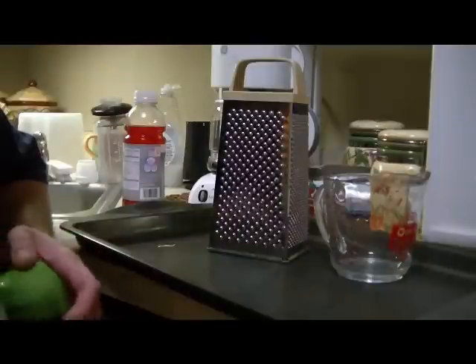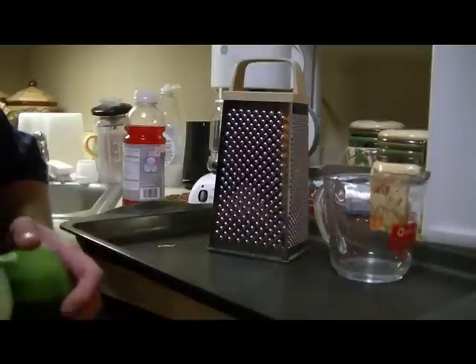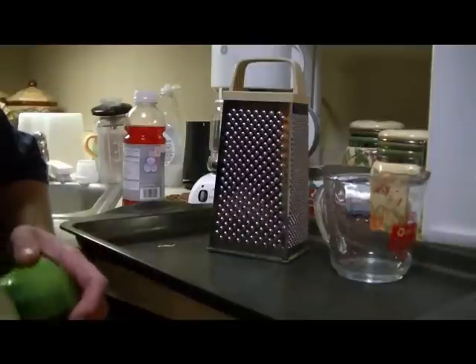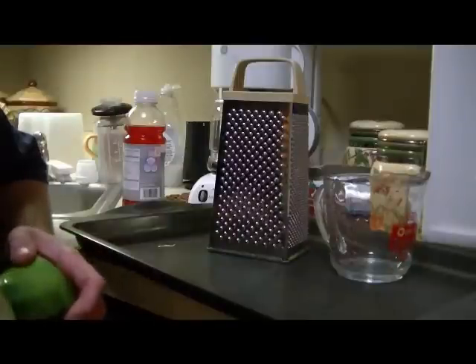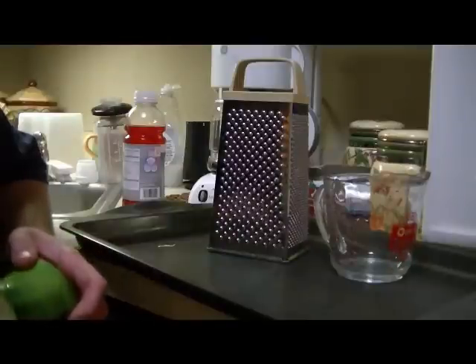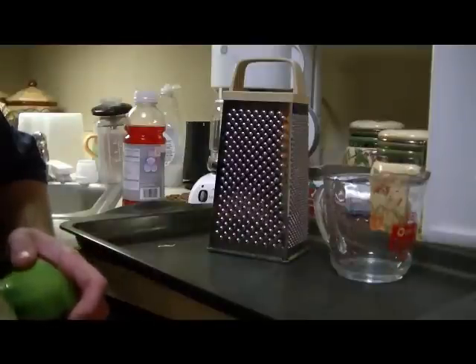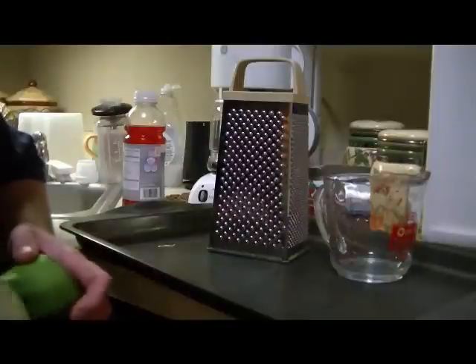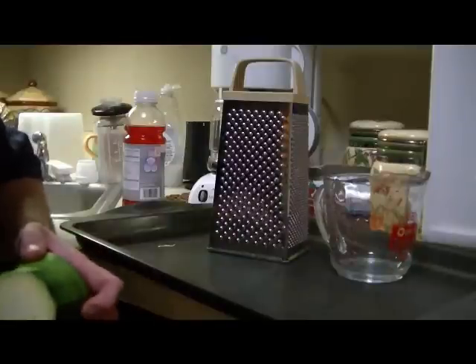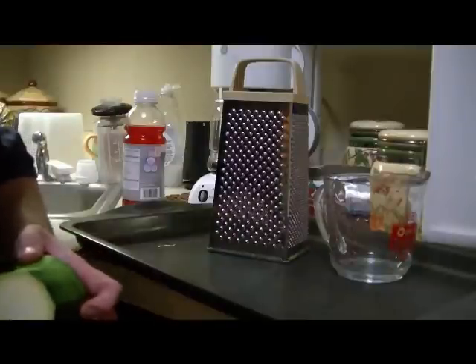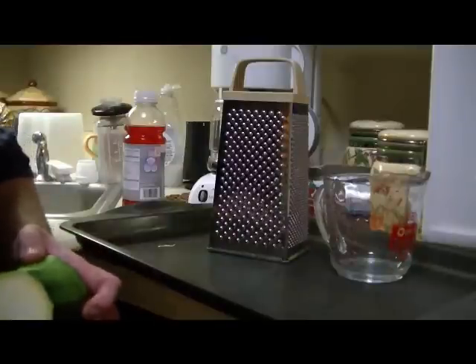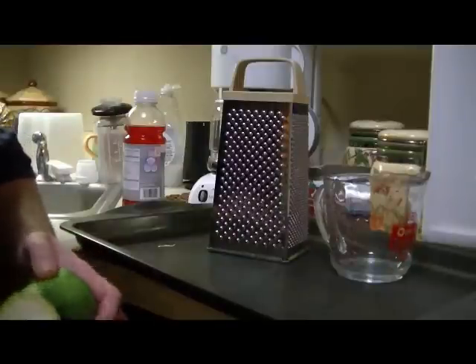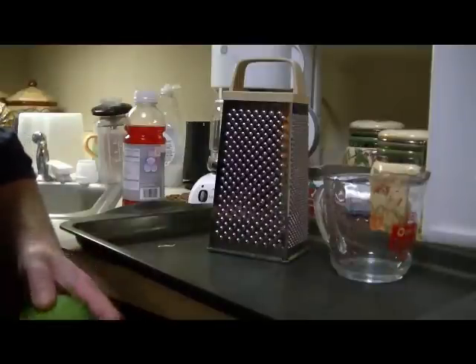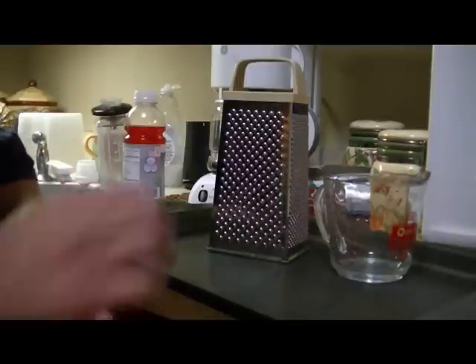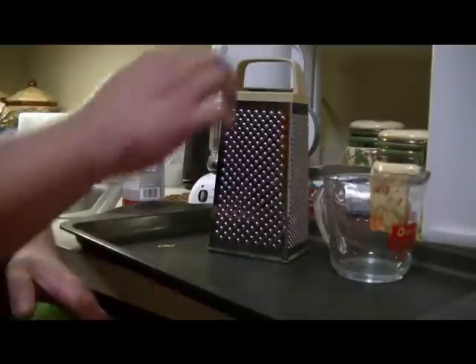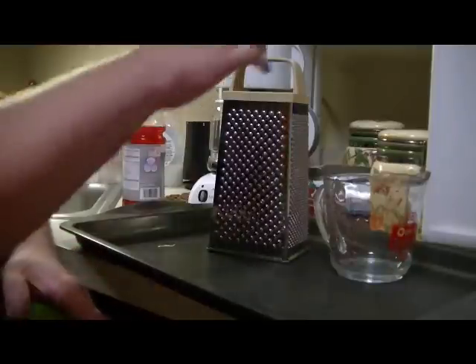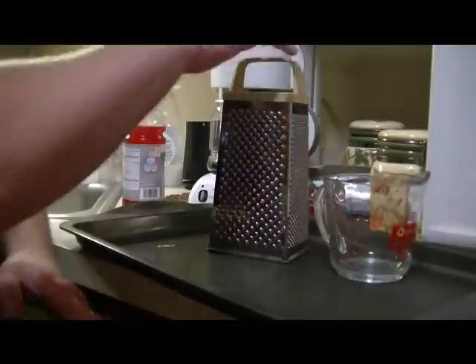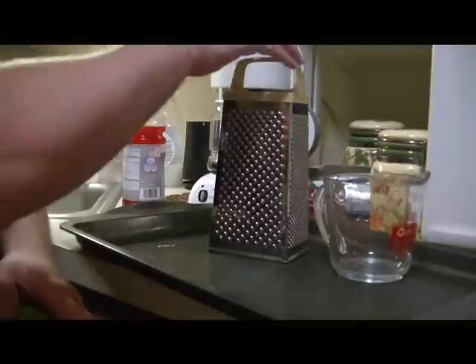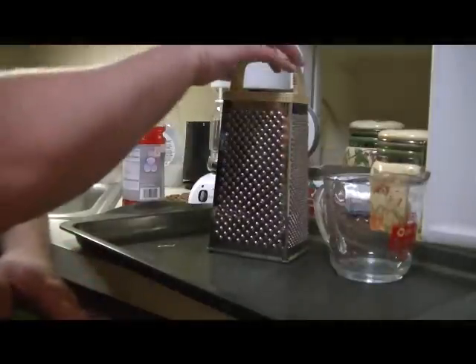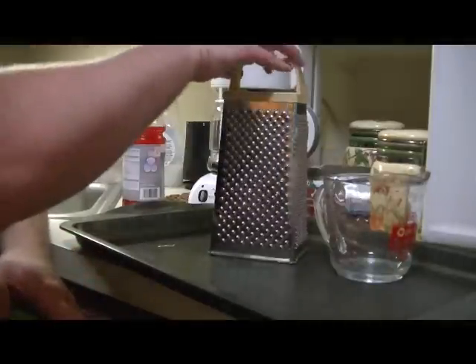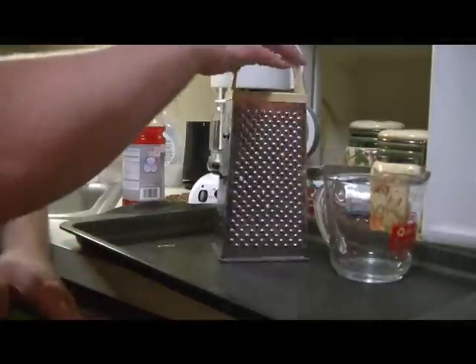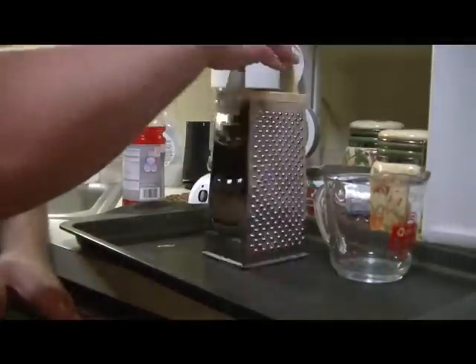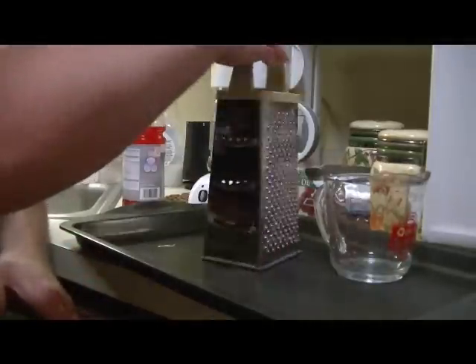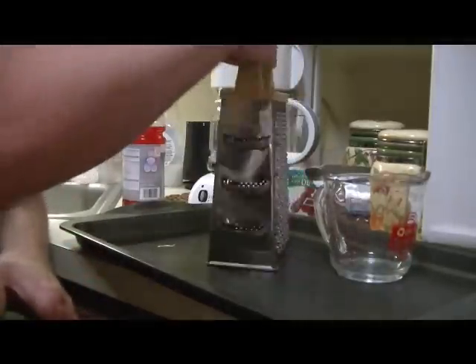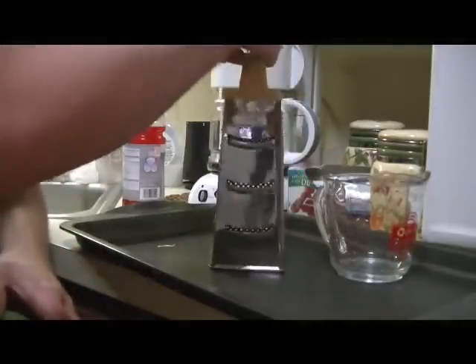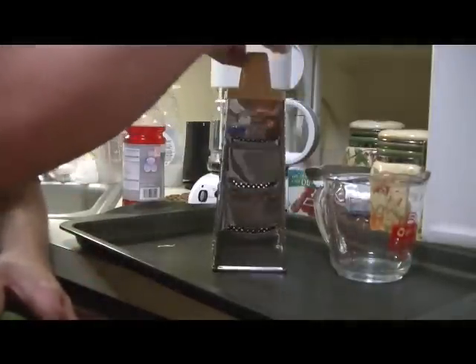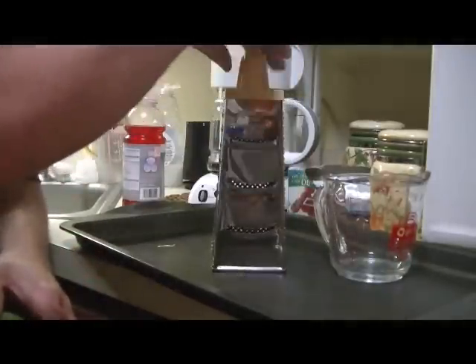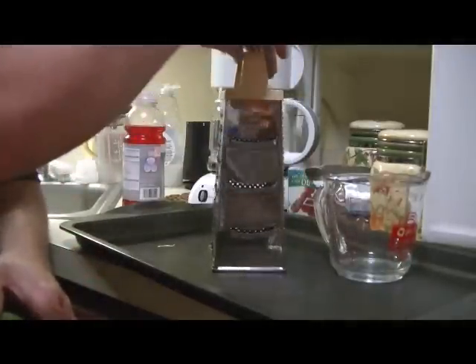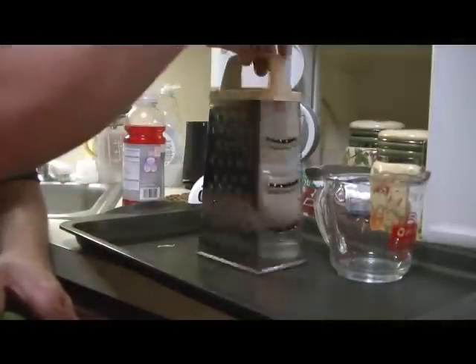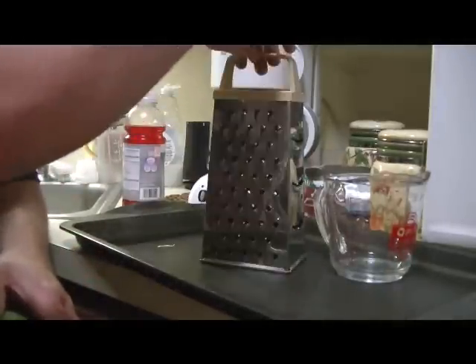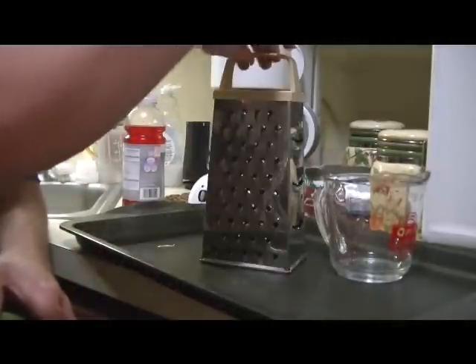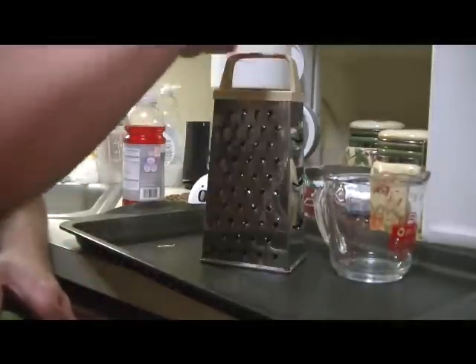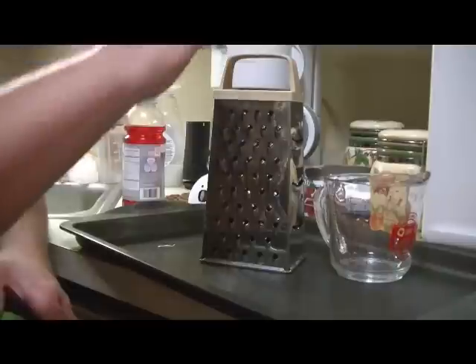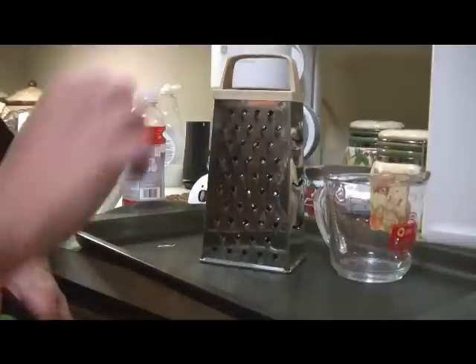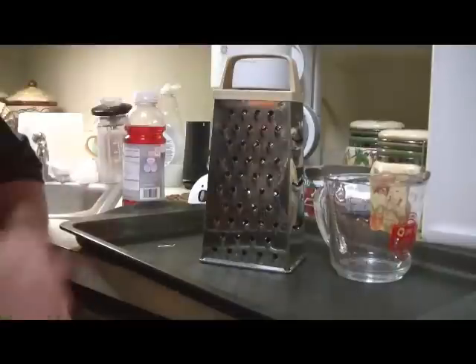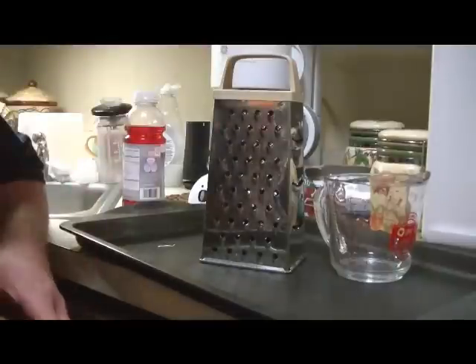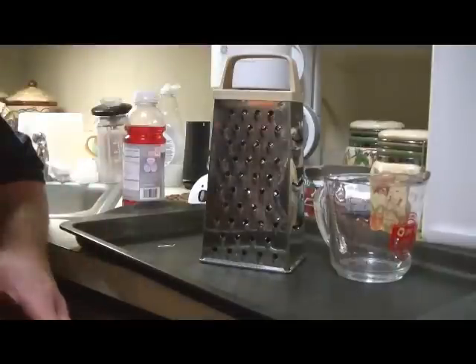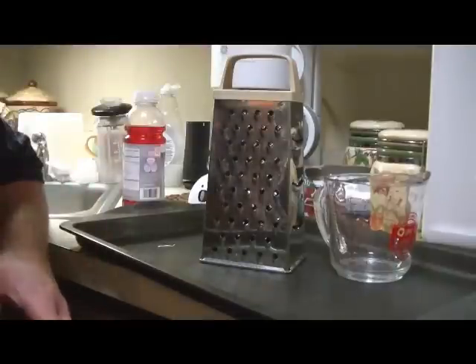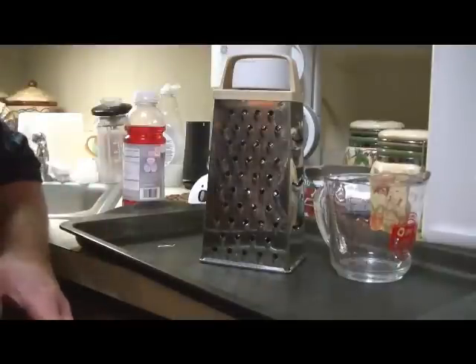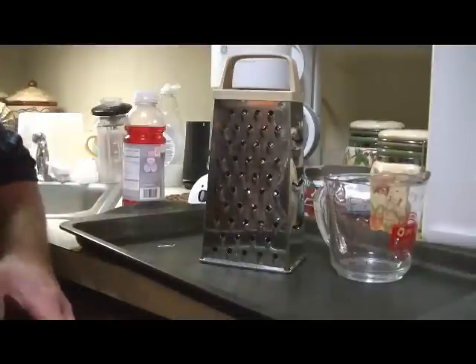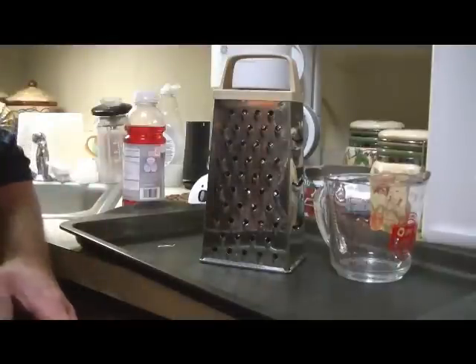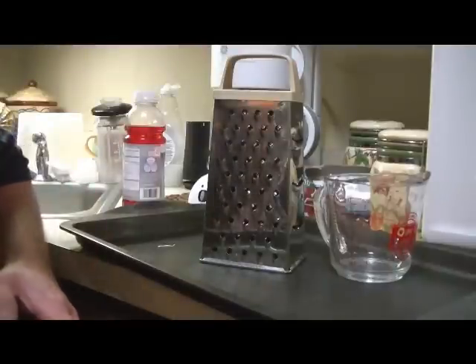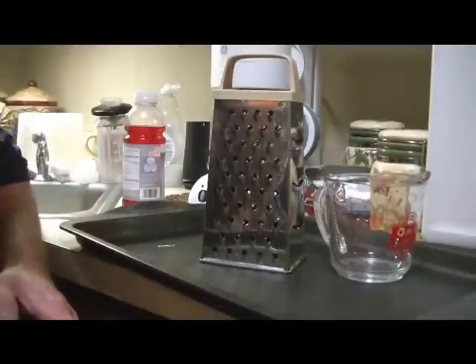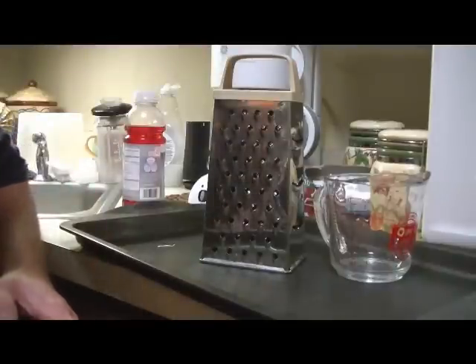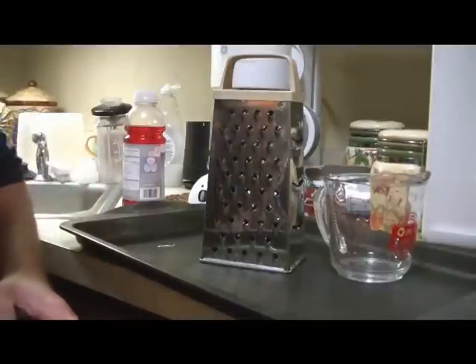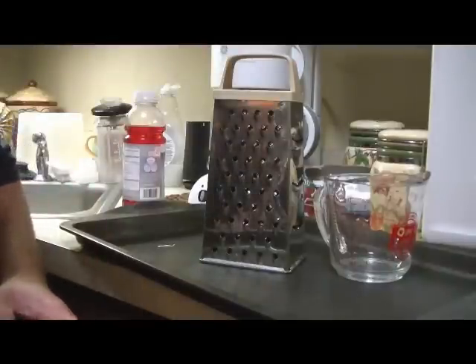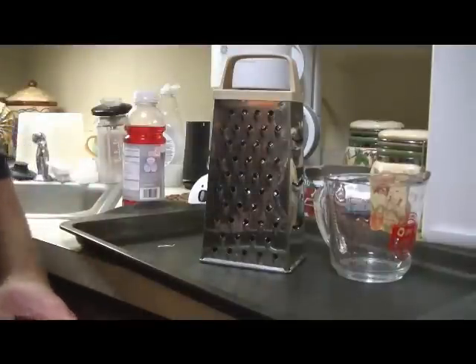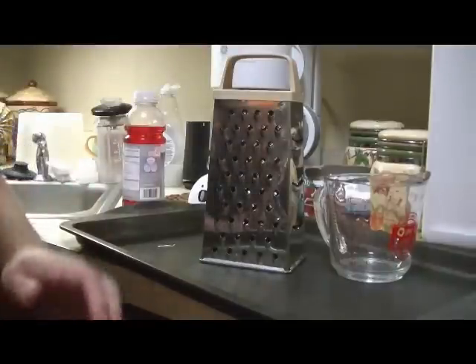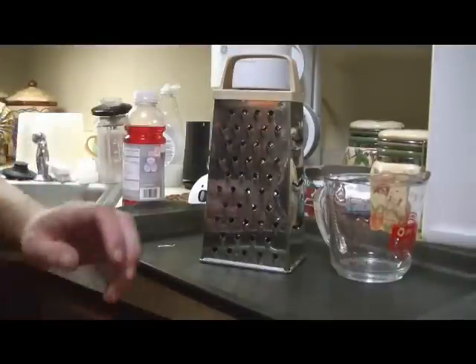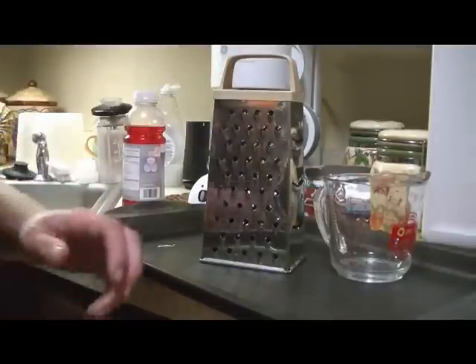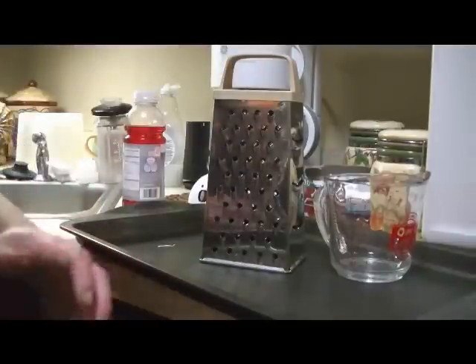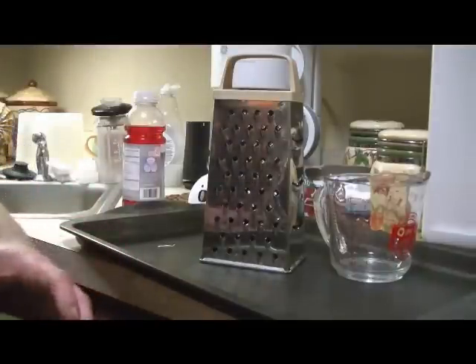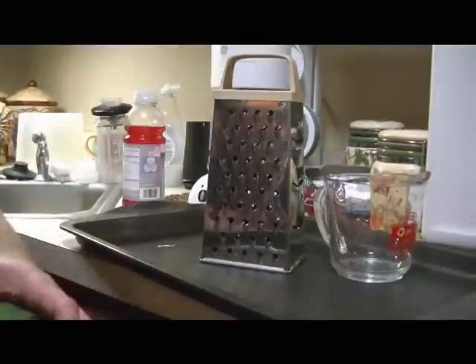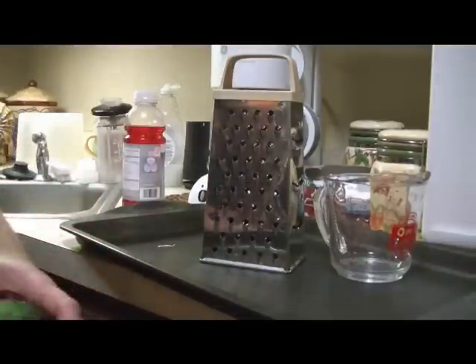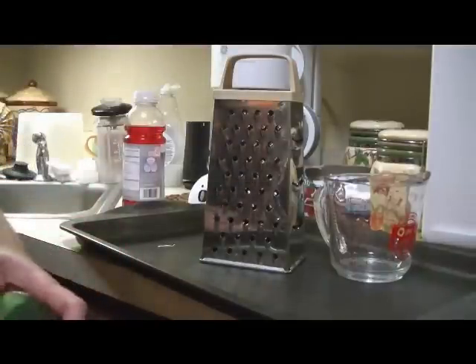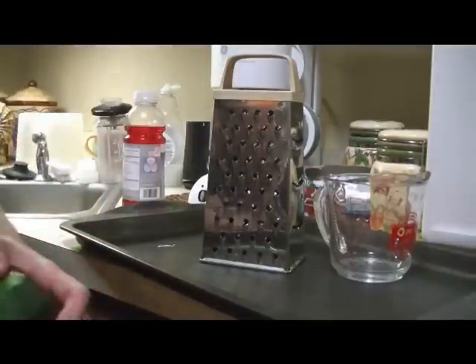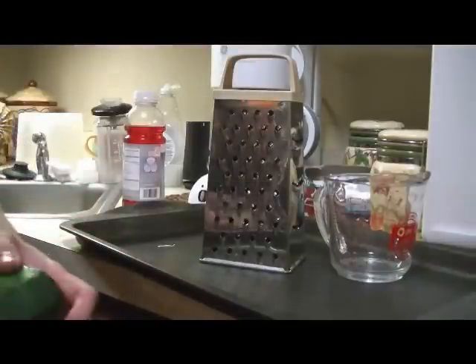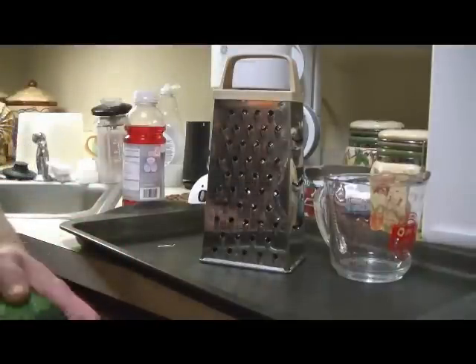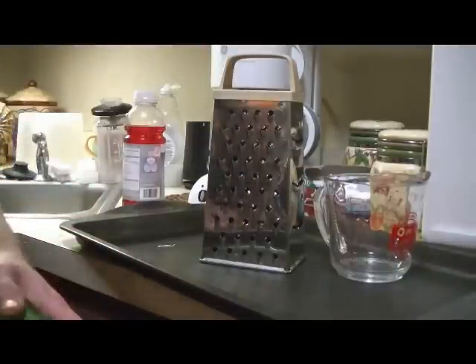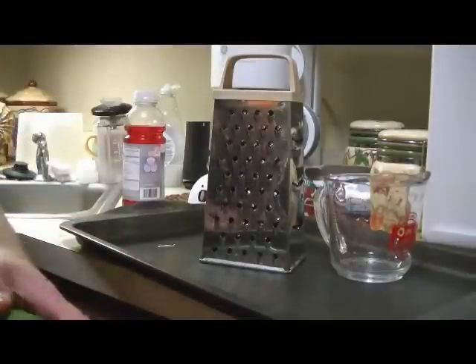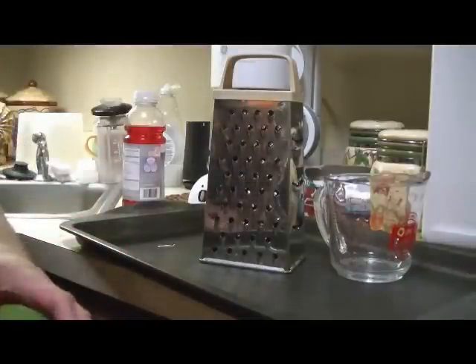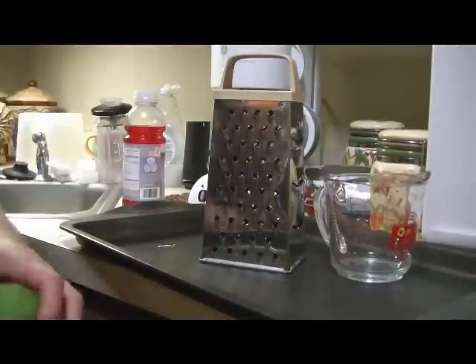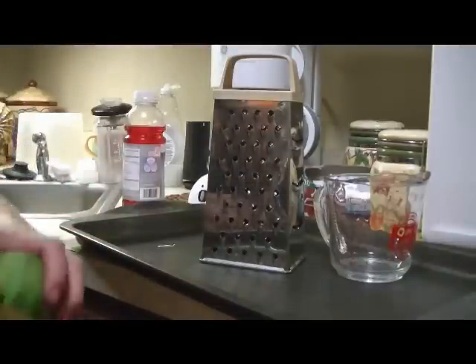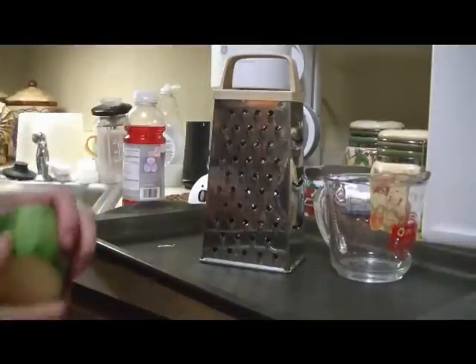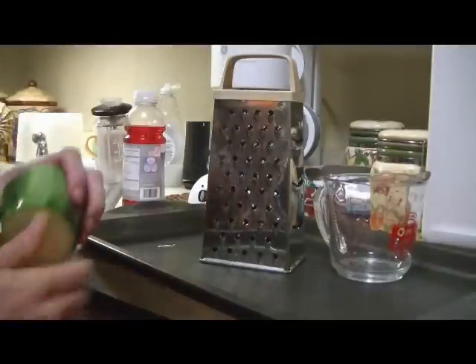Now that we got our zucchini cleaned and cut, what we're gonna do is use a standard everyday cheese grater and we're just going to grate the zucchini.